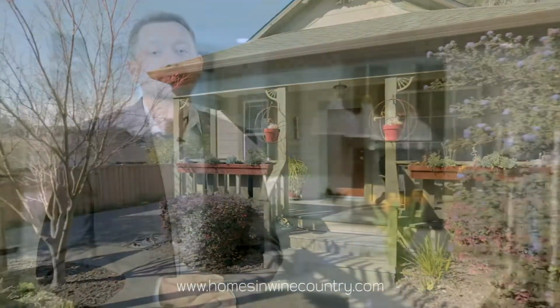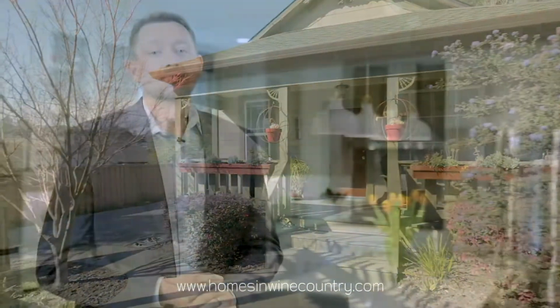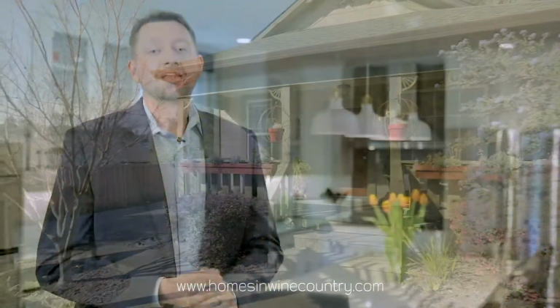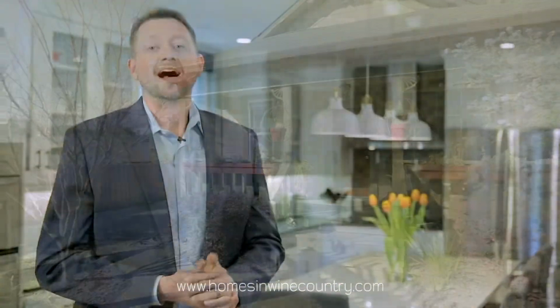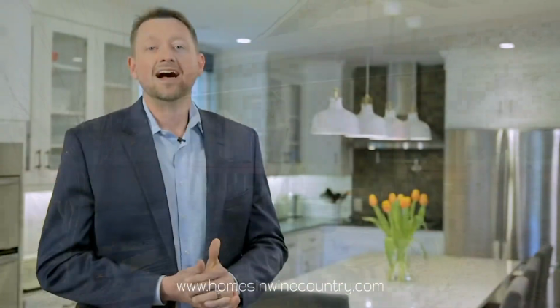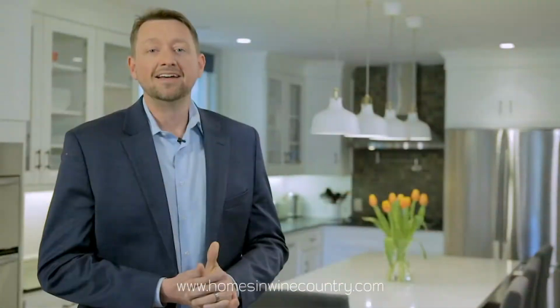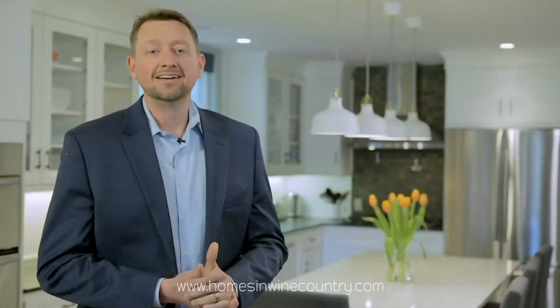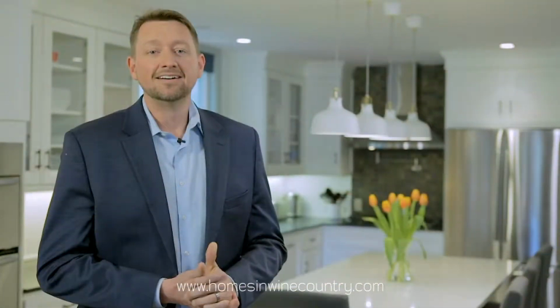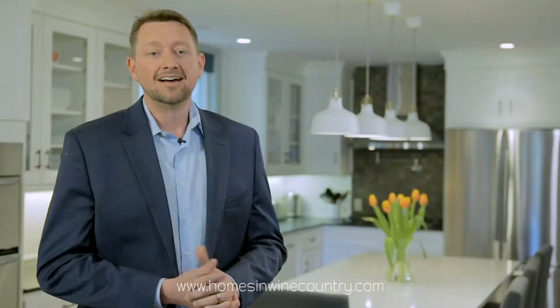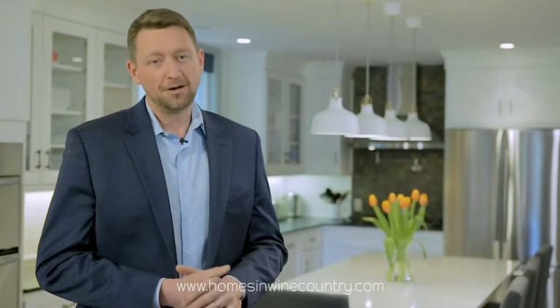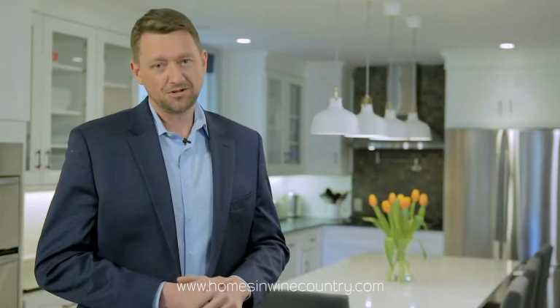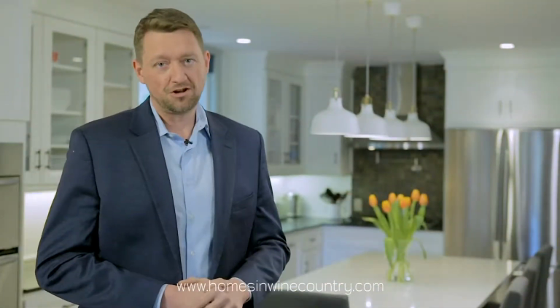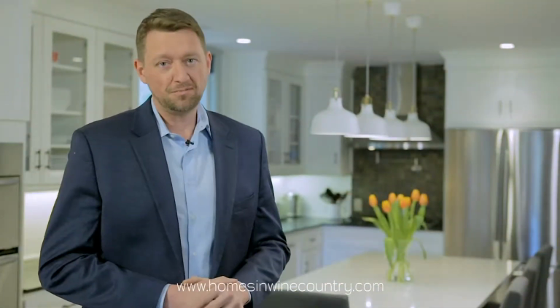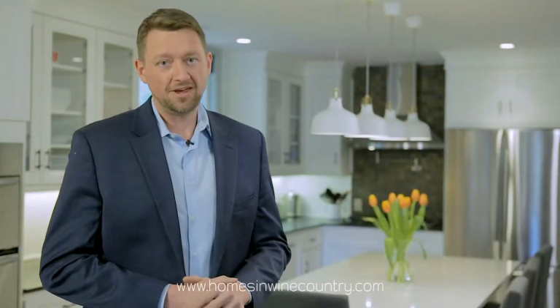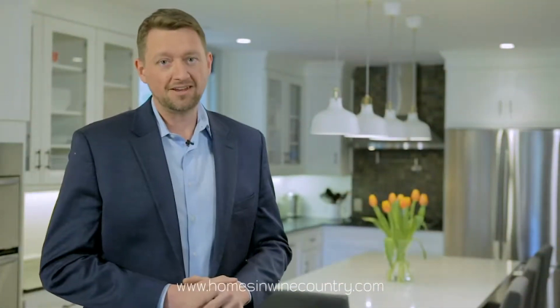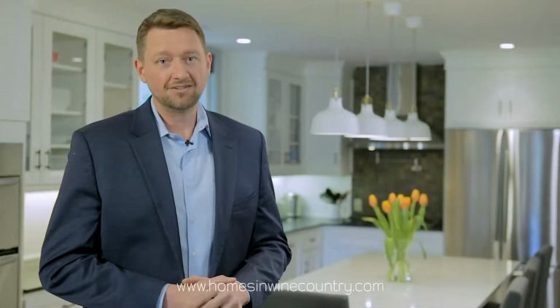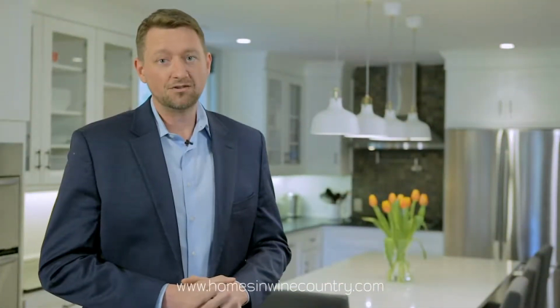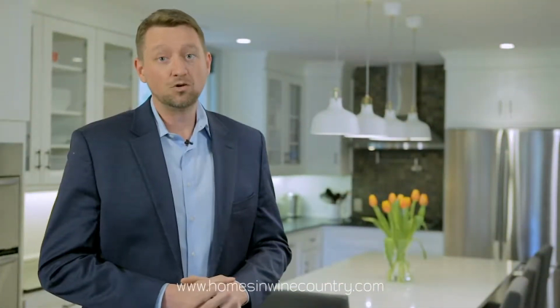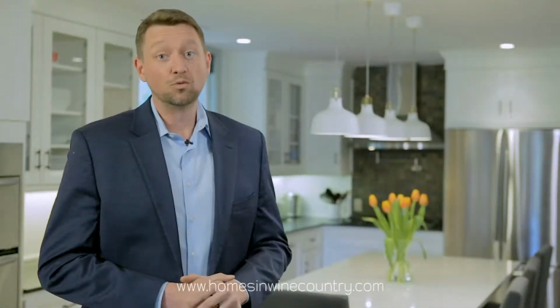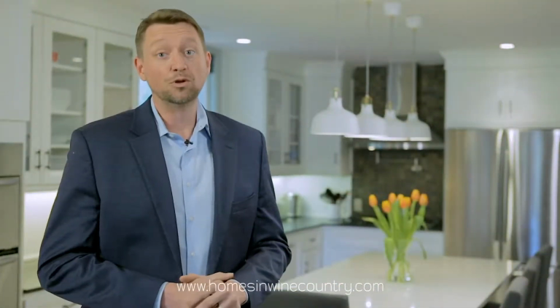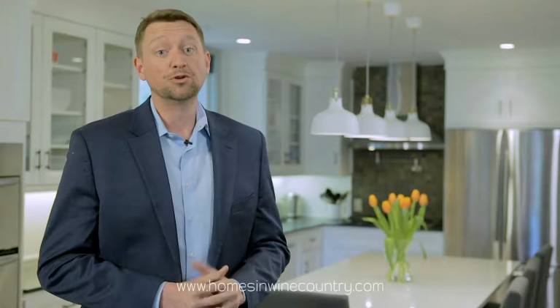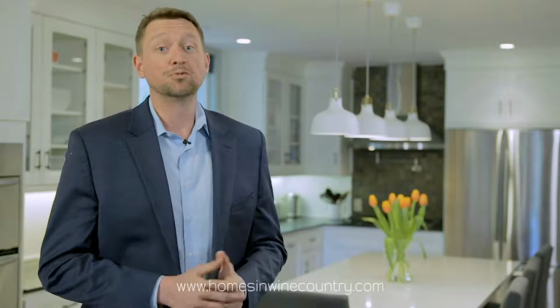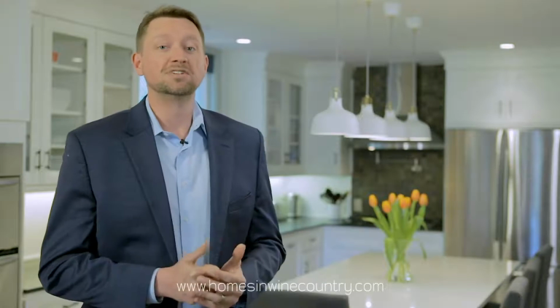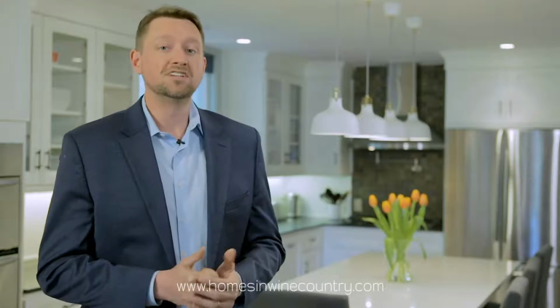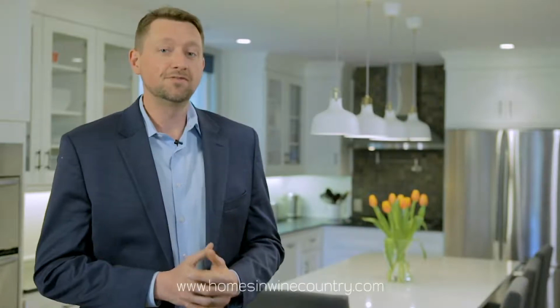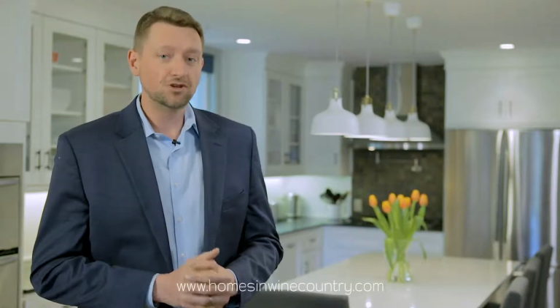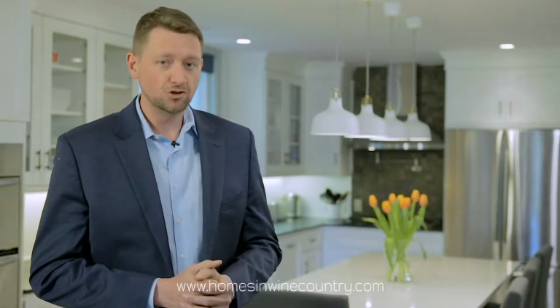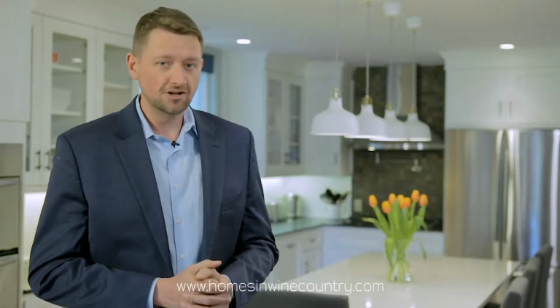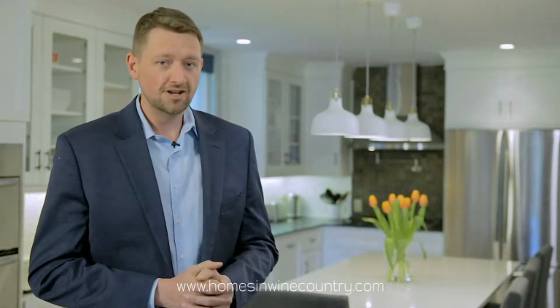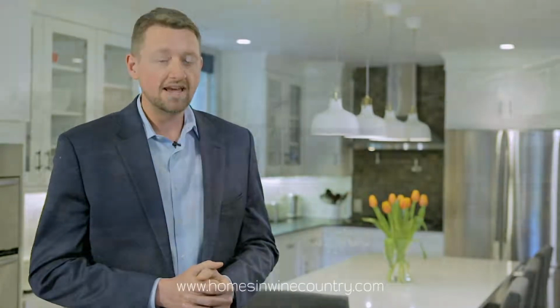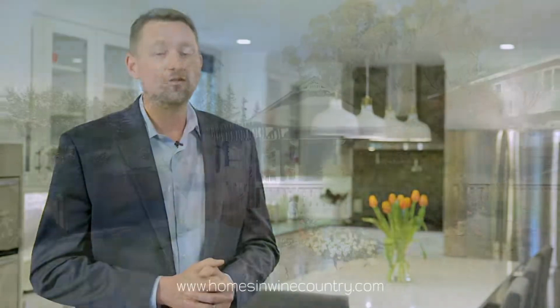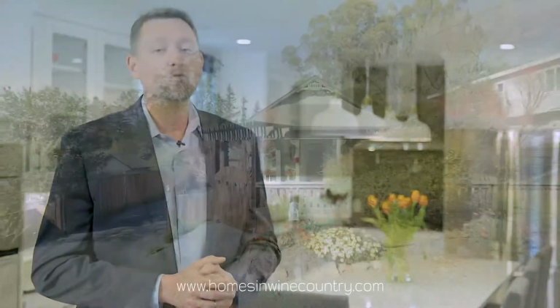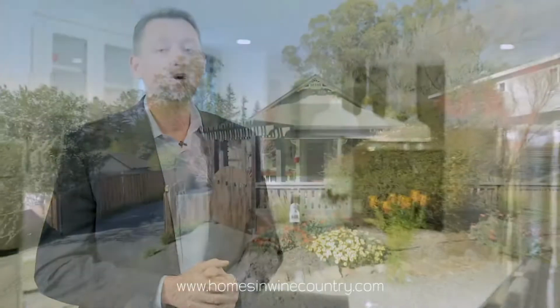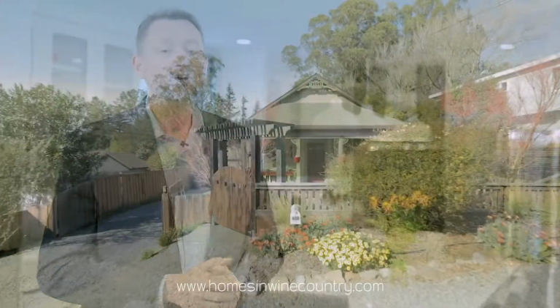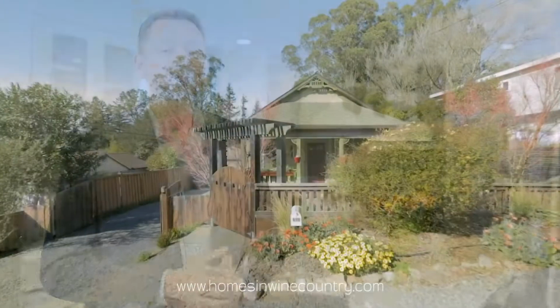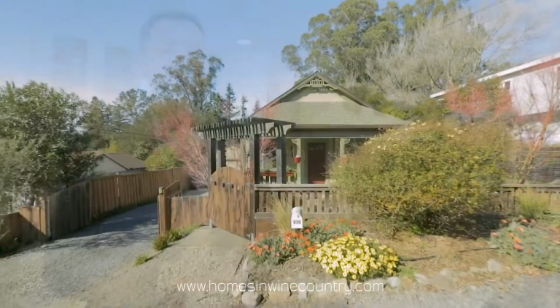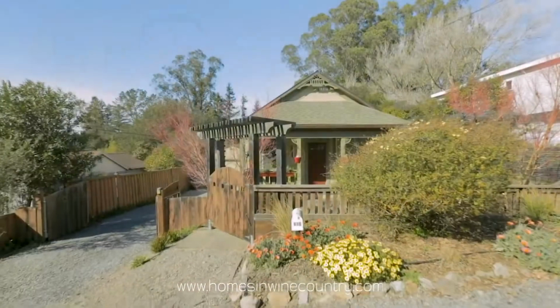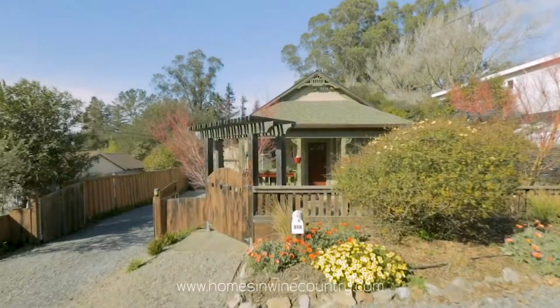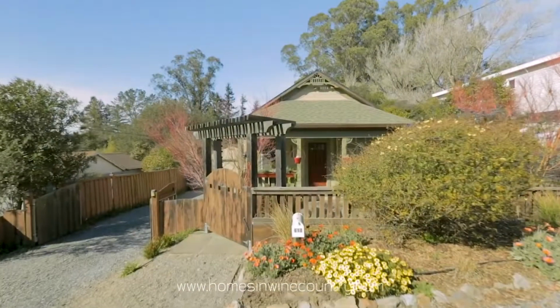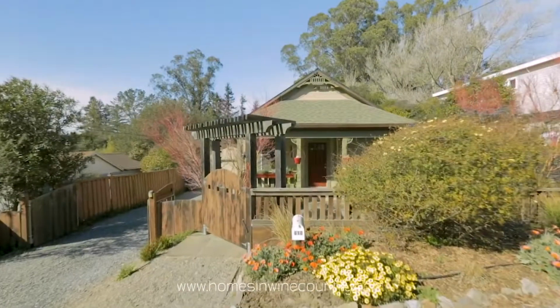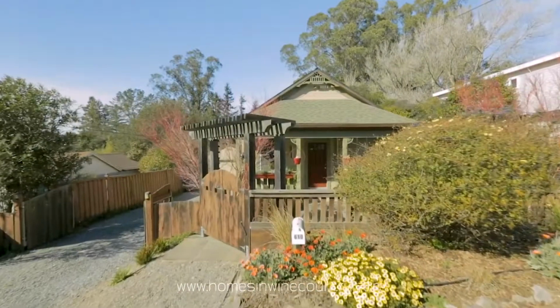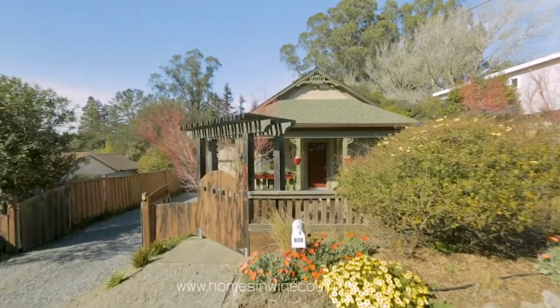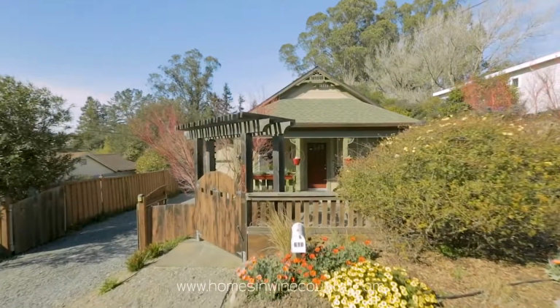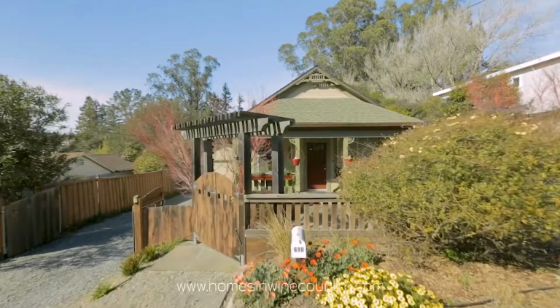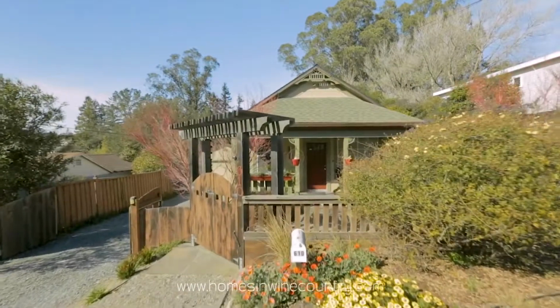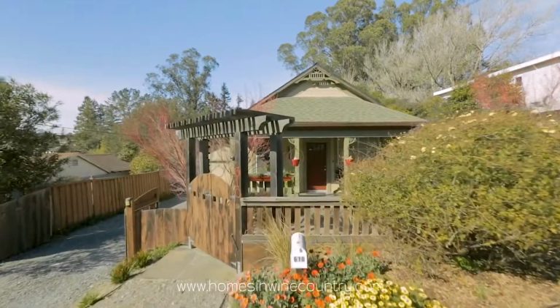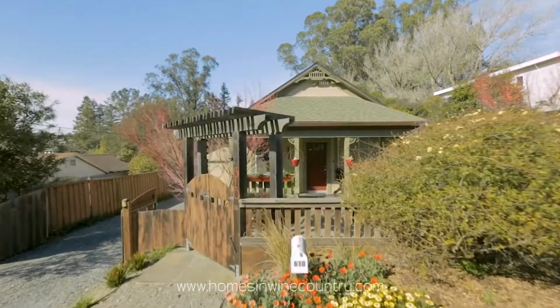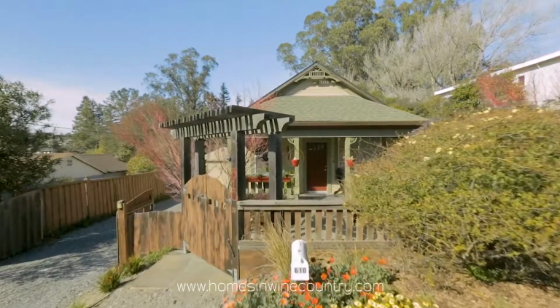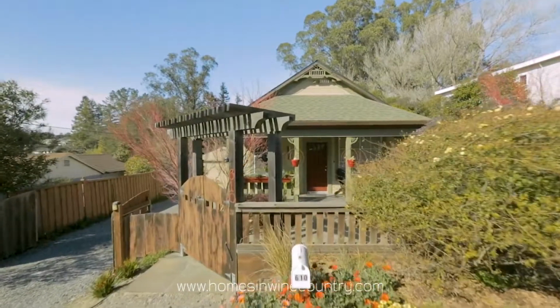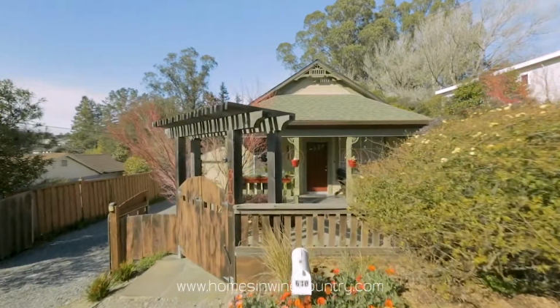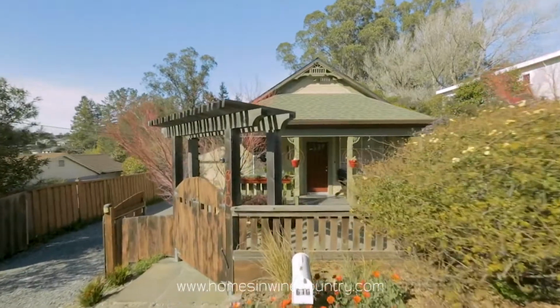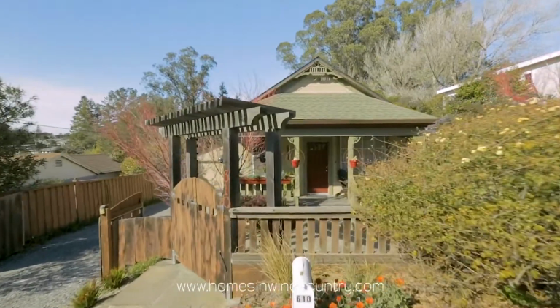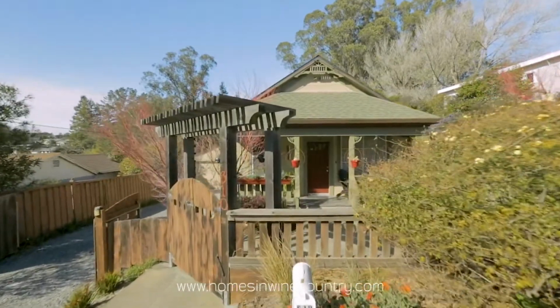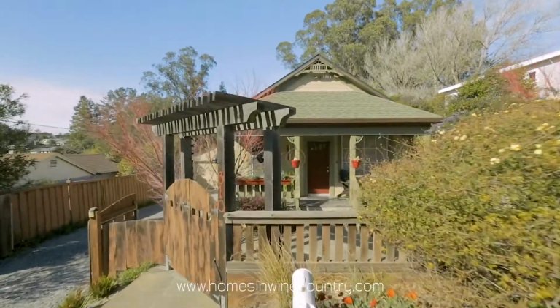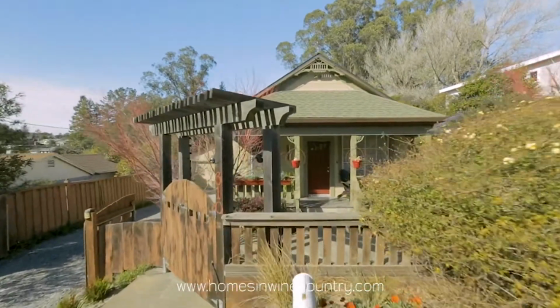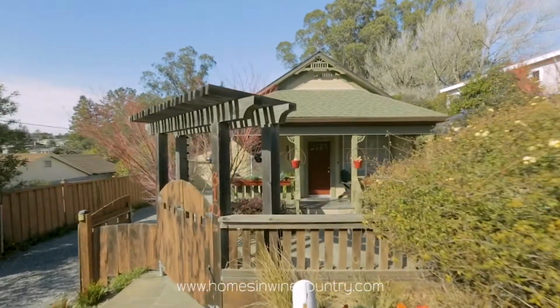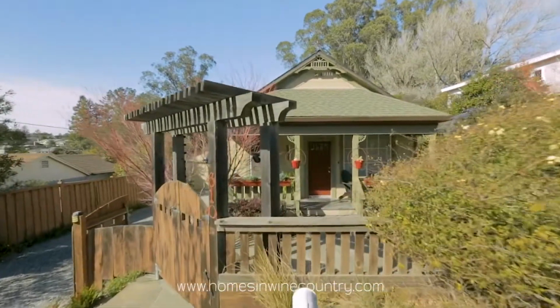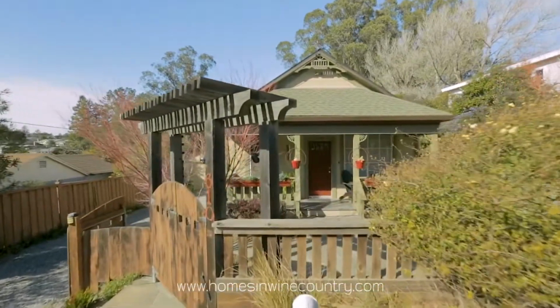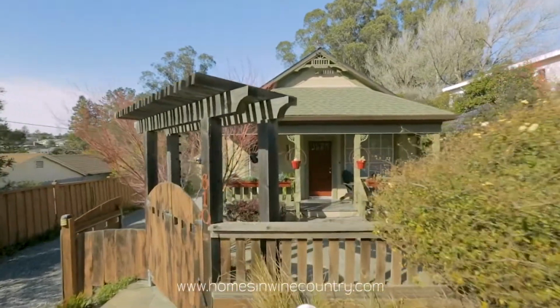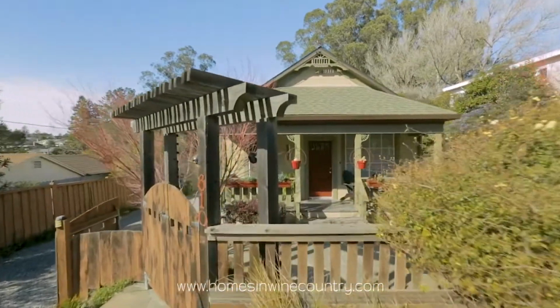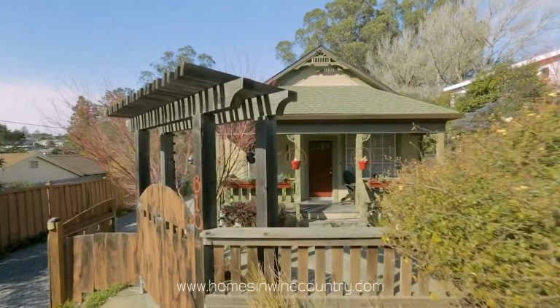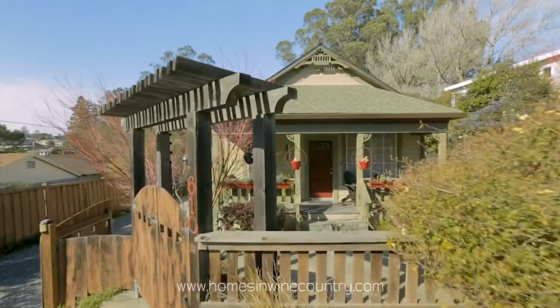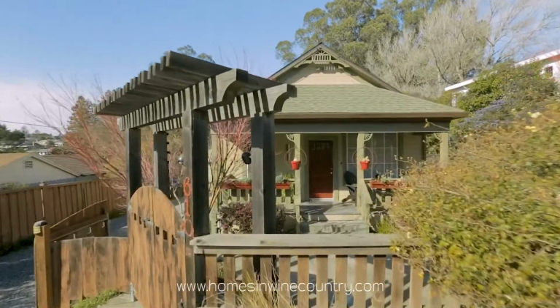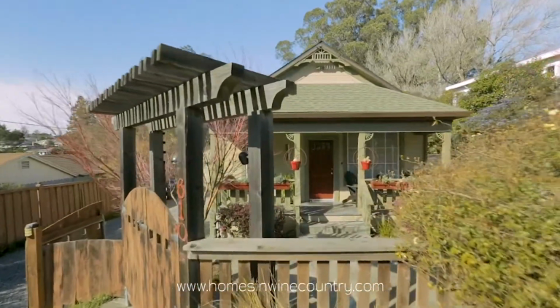Hi, I'm Sean Payne, Realtor with Pacific Union, and welcome to 610 West Street, located in West Petaluma, California.